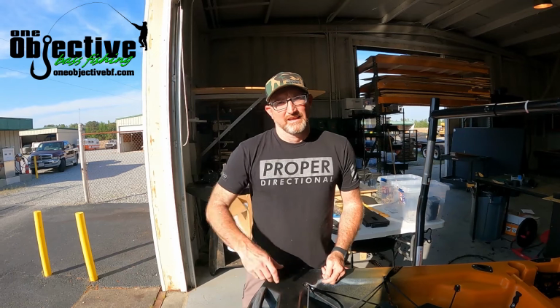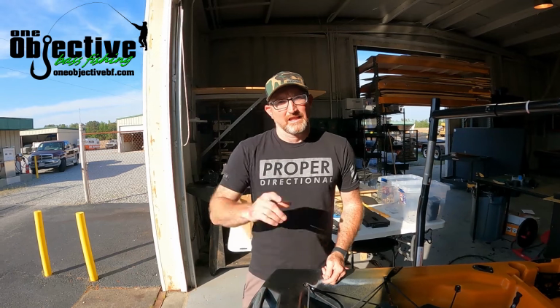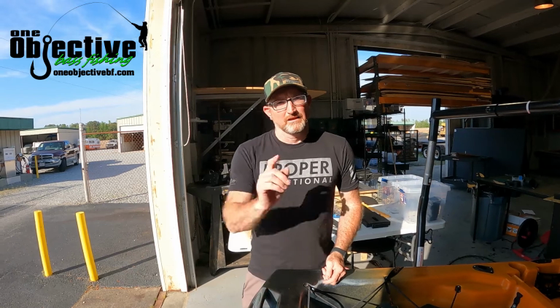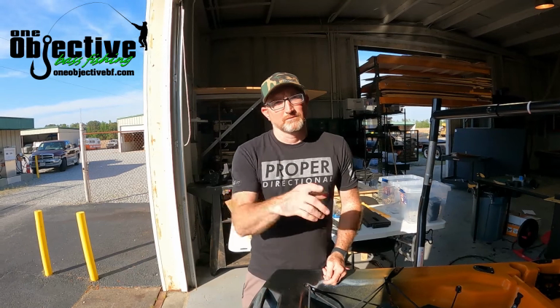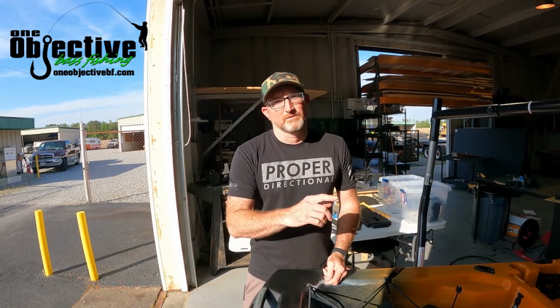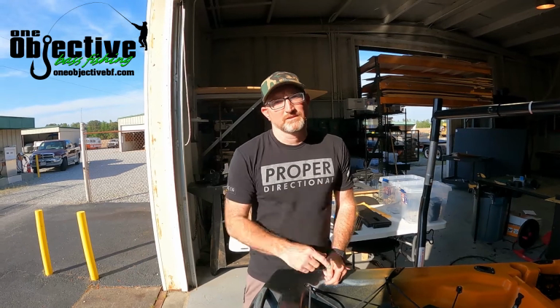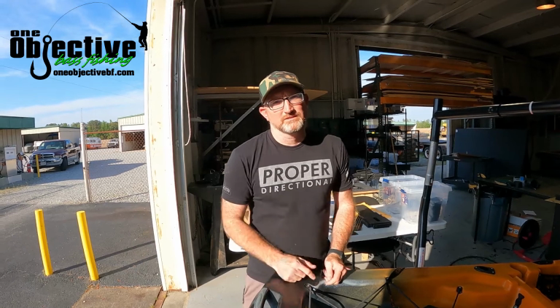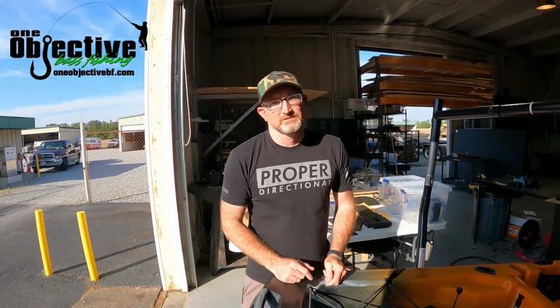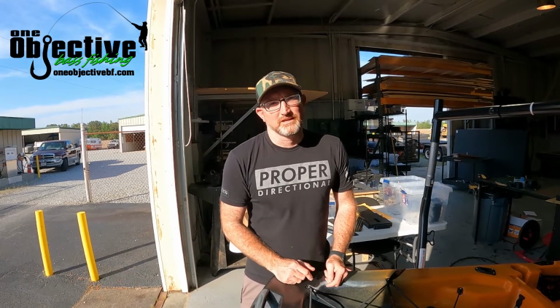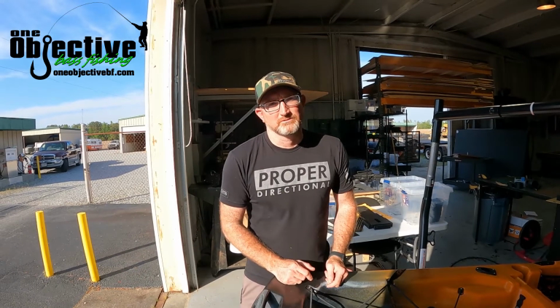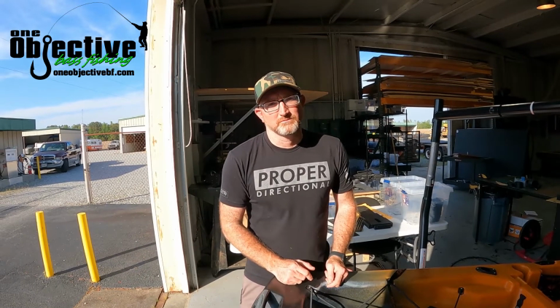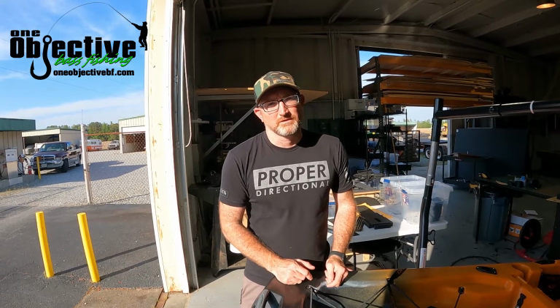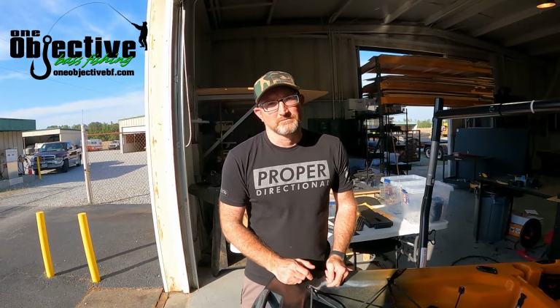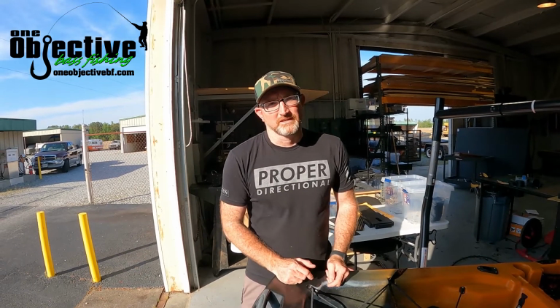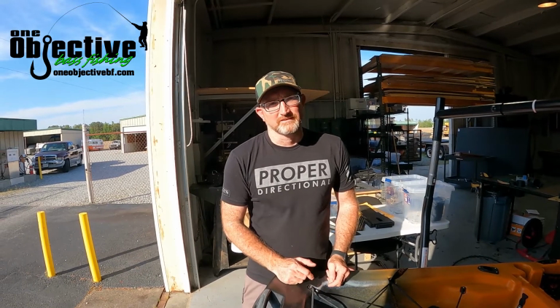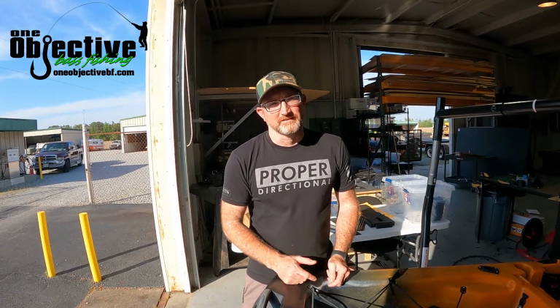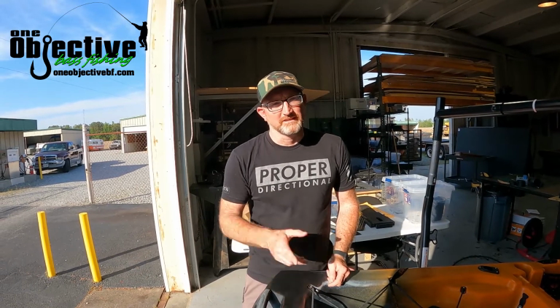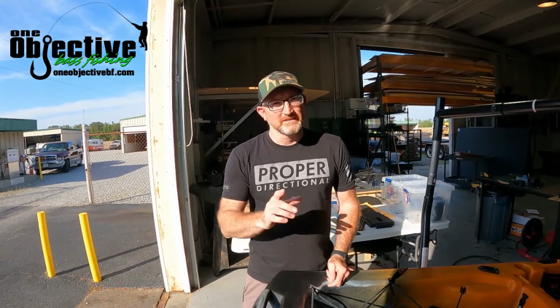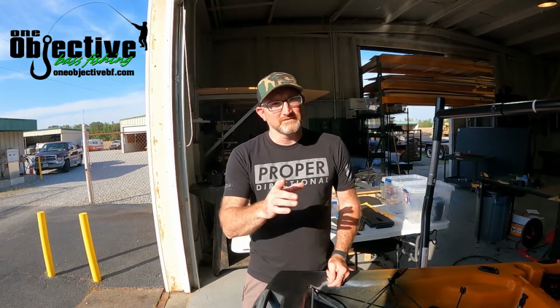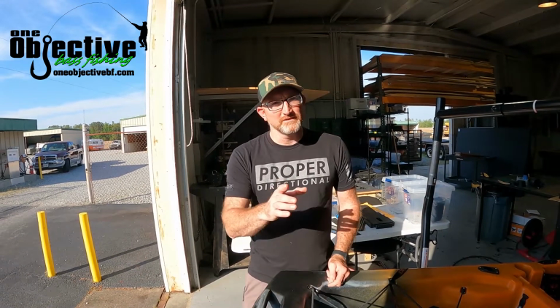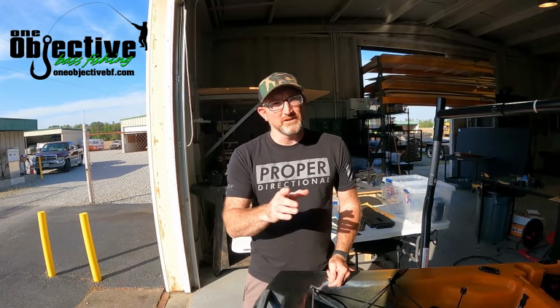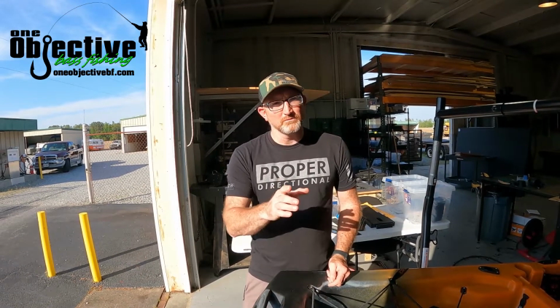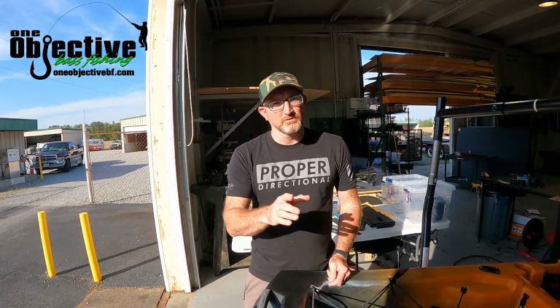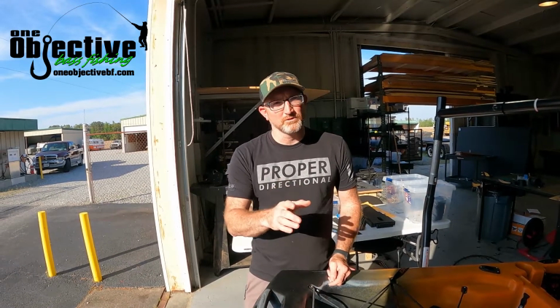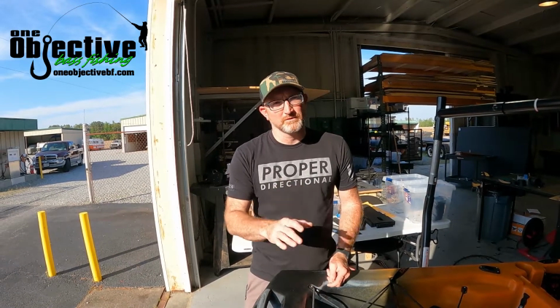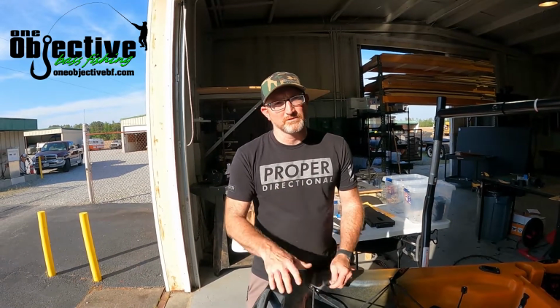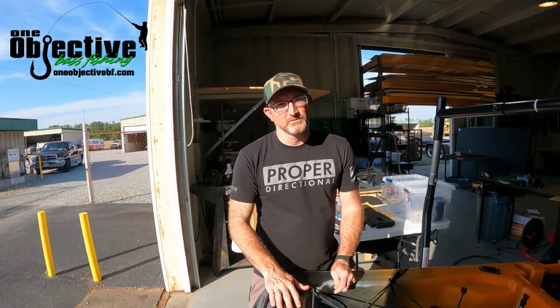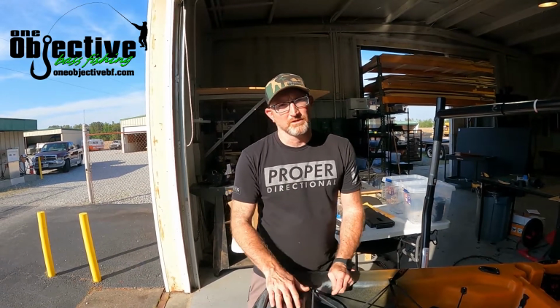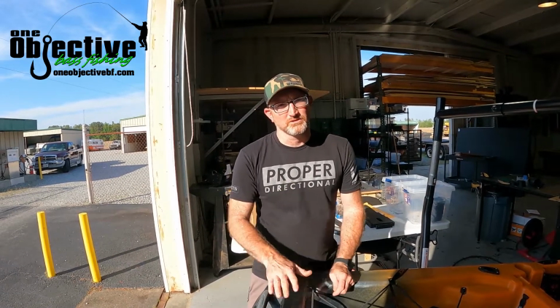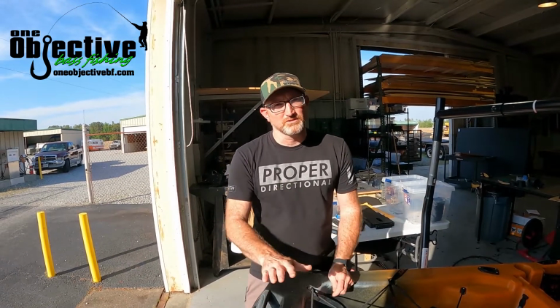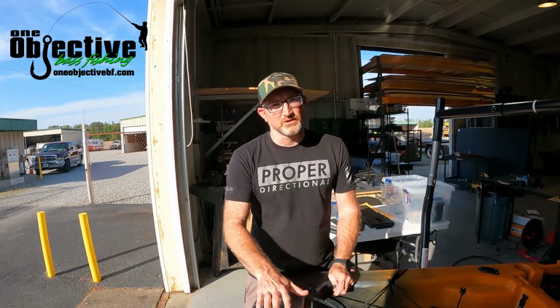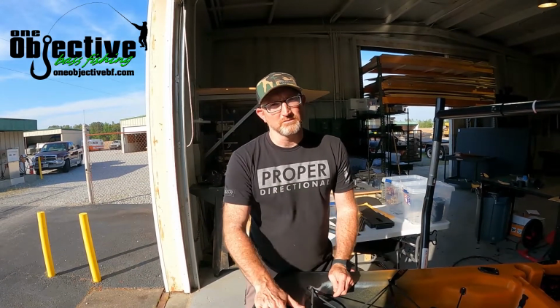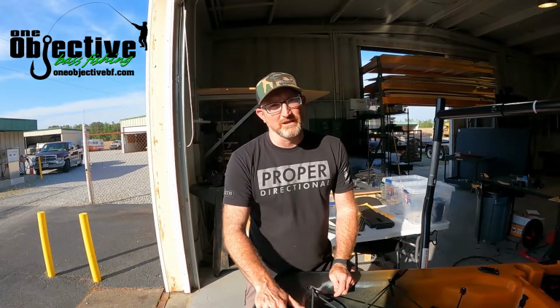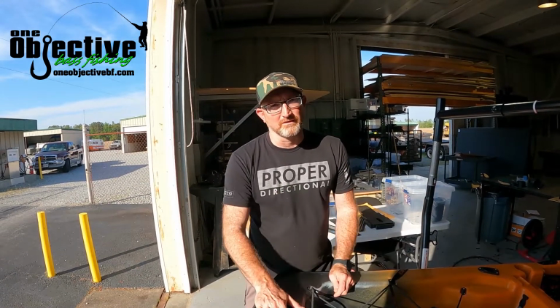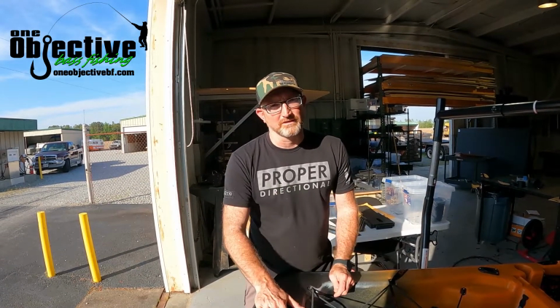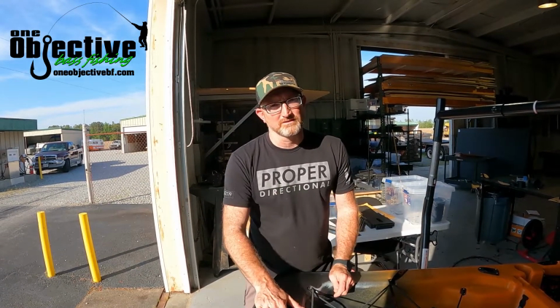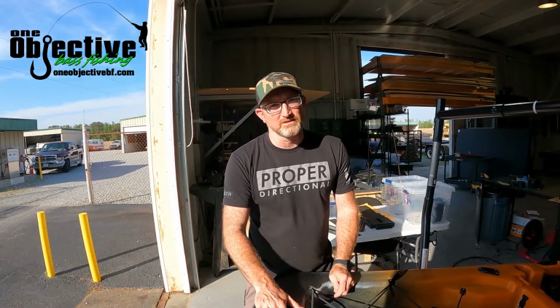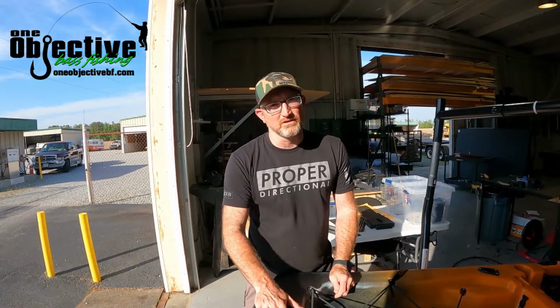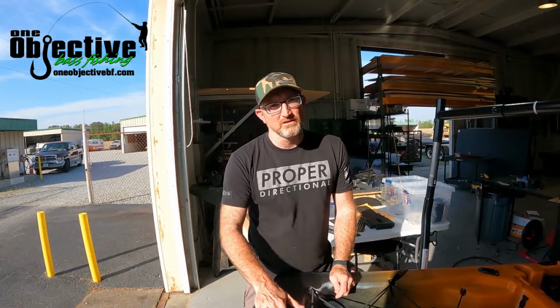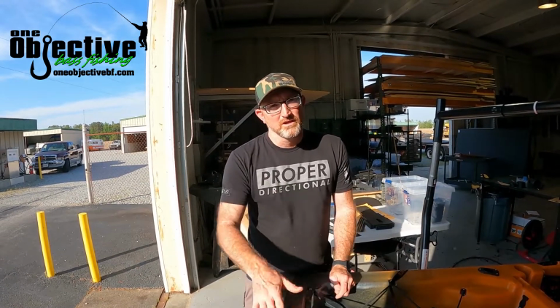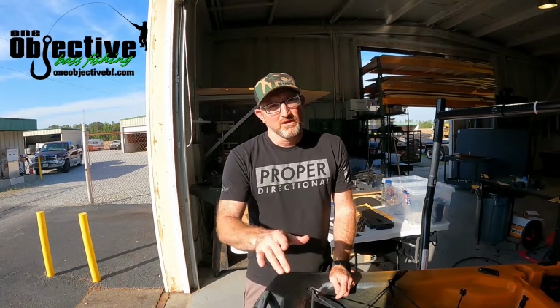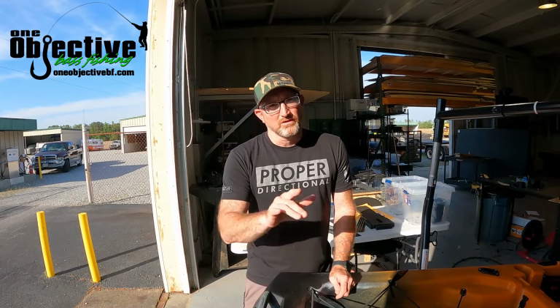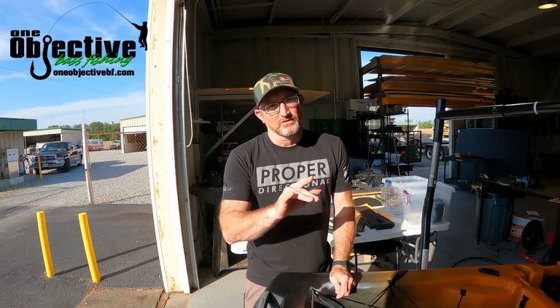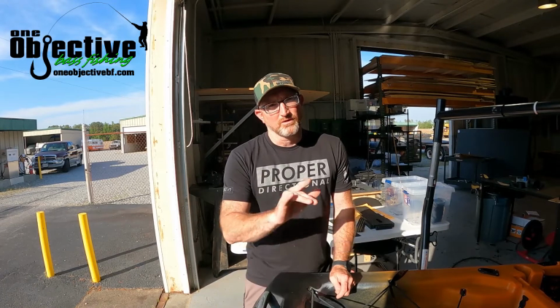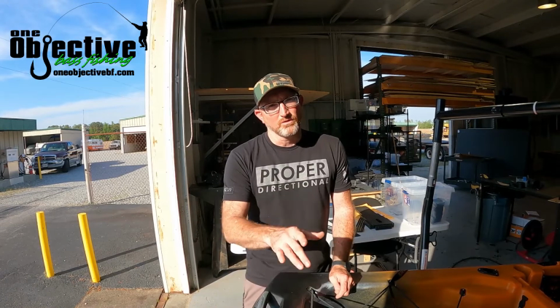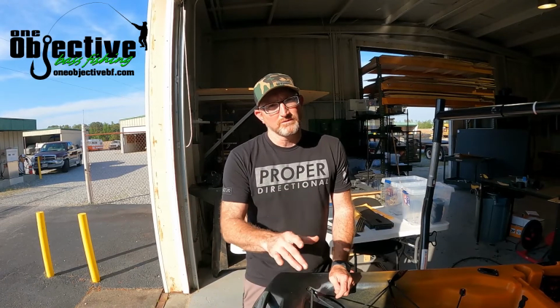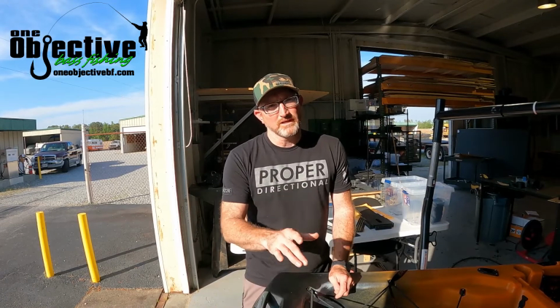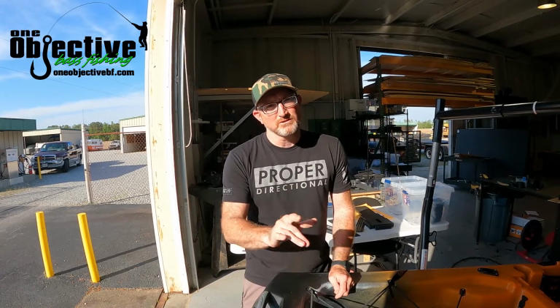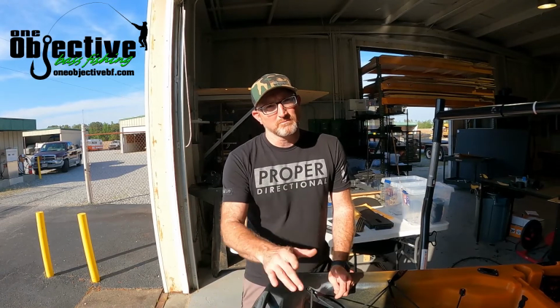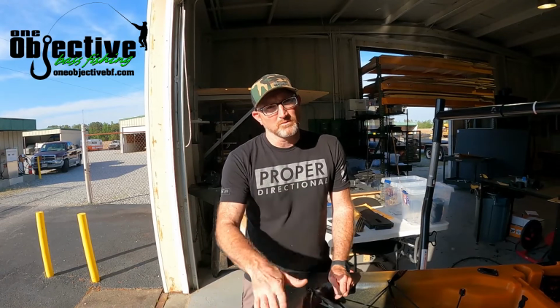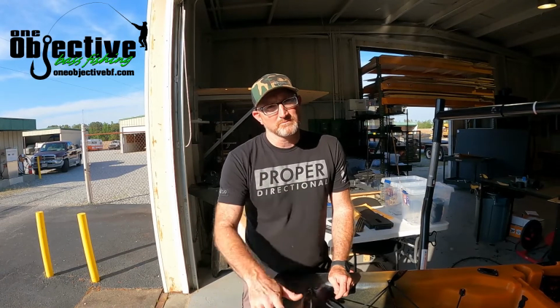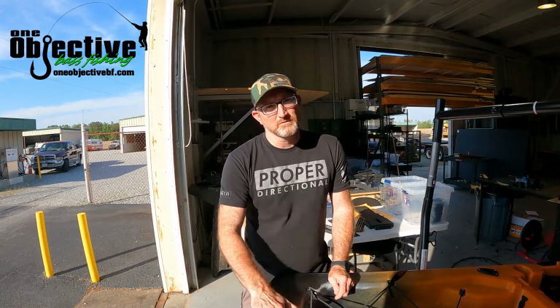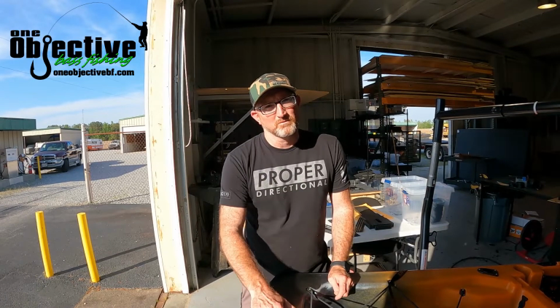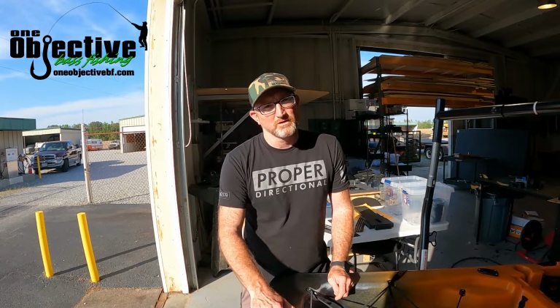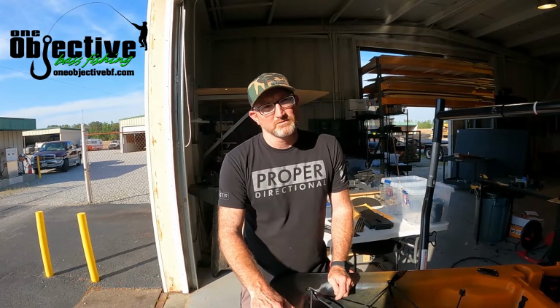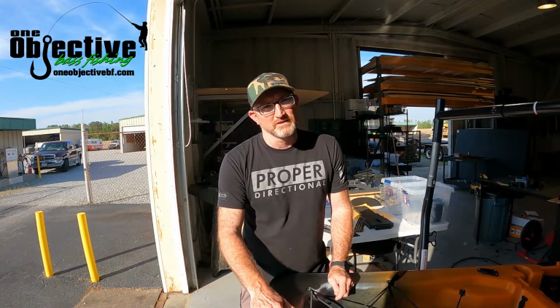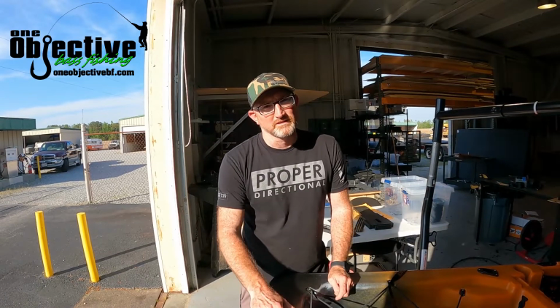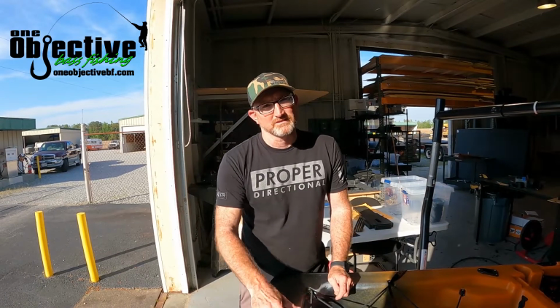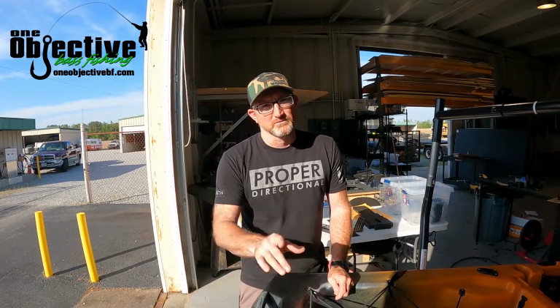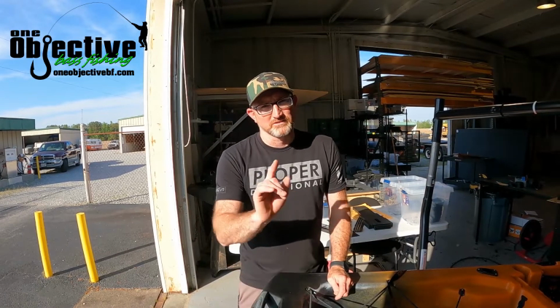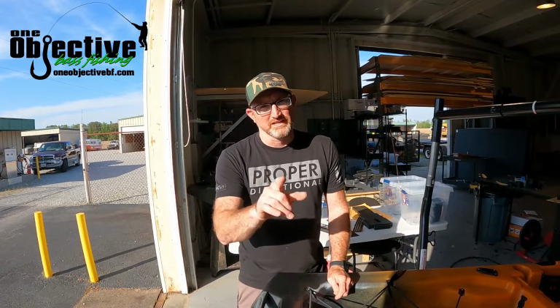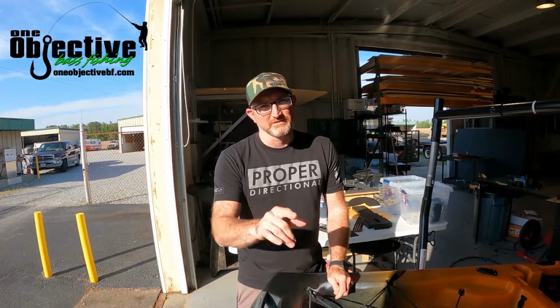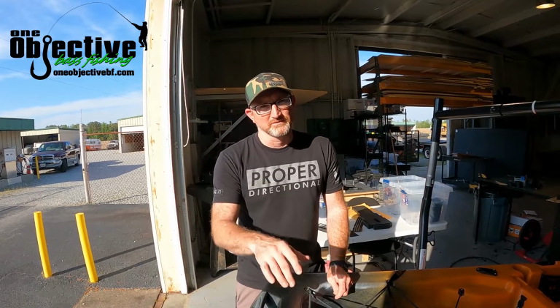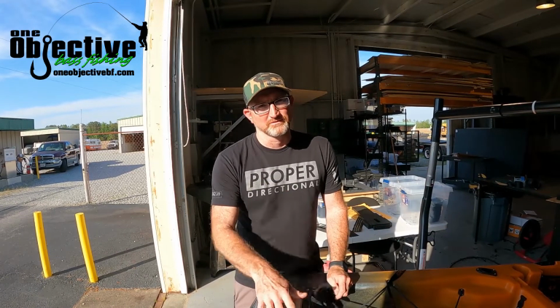Hello everyone, this is James from One Objective. In this video we're going to be doing a stern mount install on an Old Town Sportsman 106, so stay tuned.